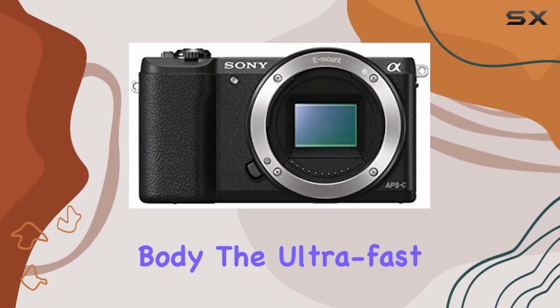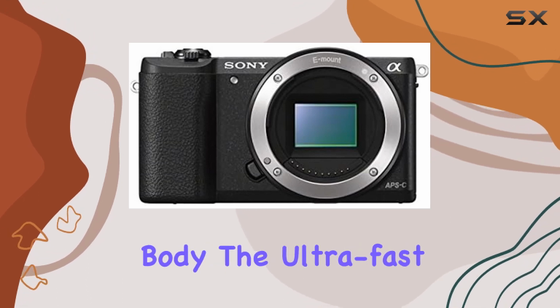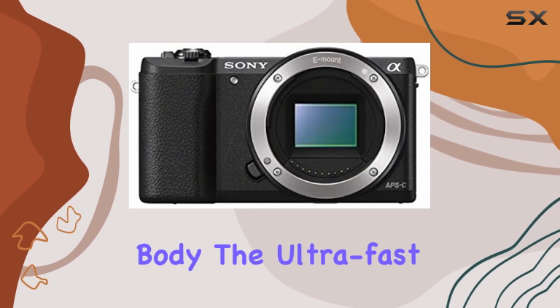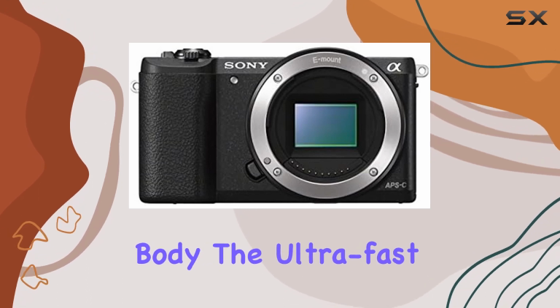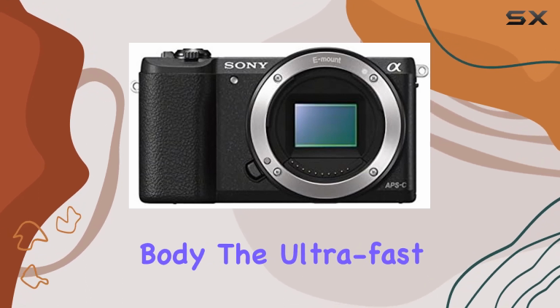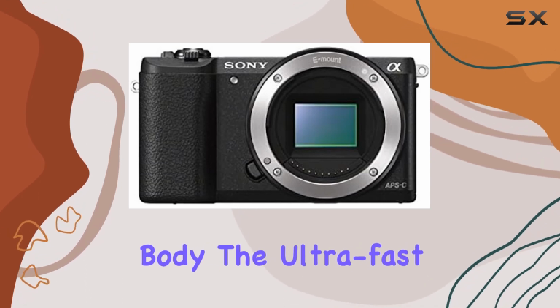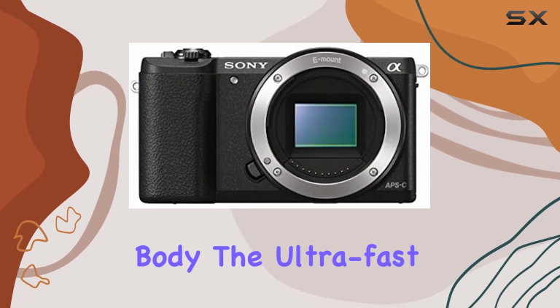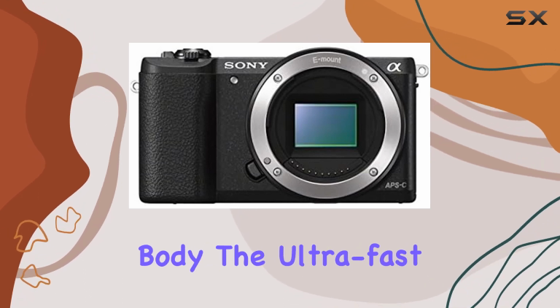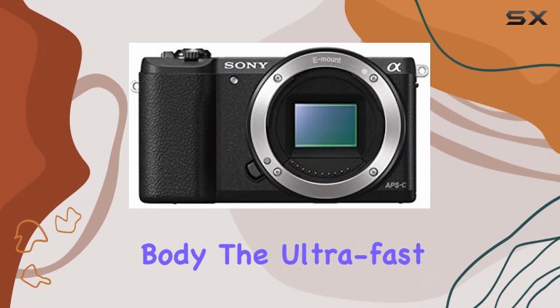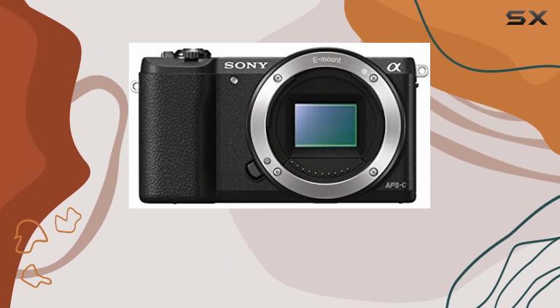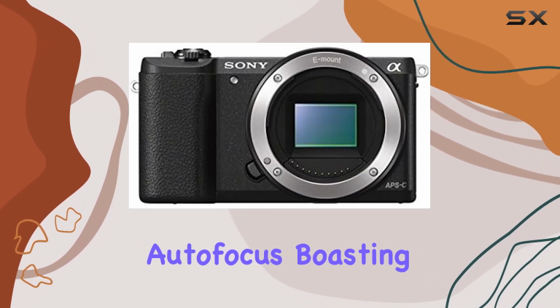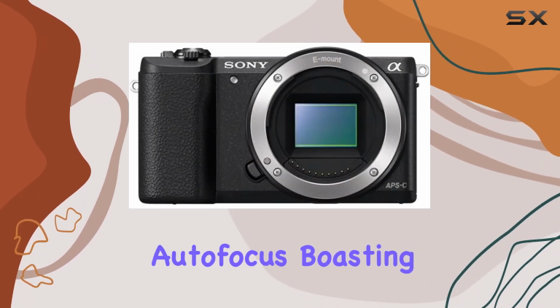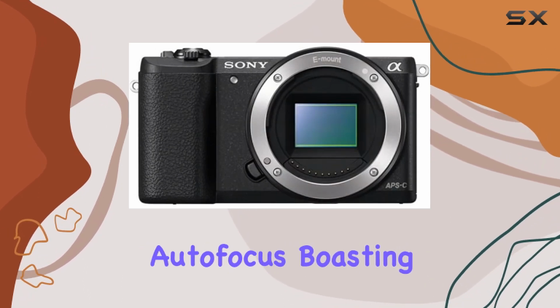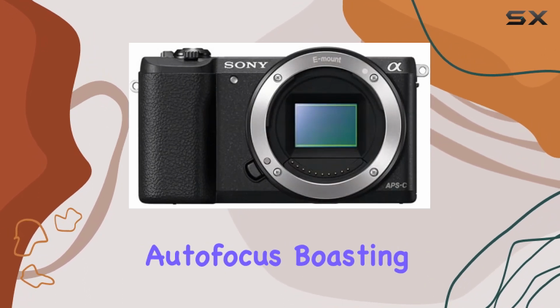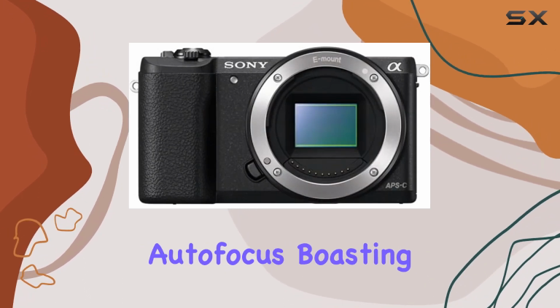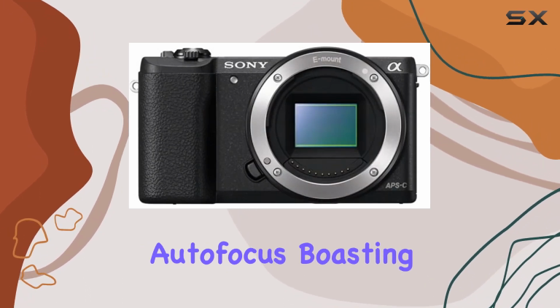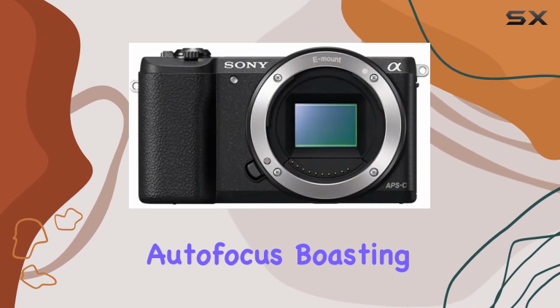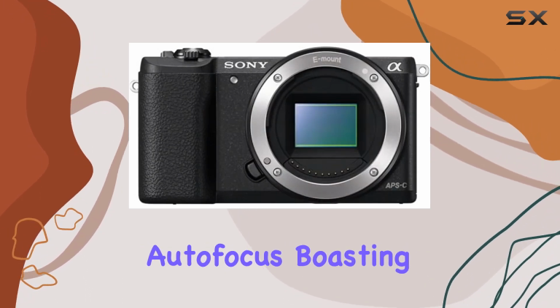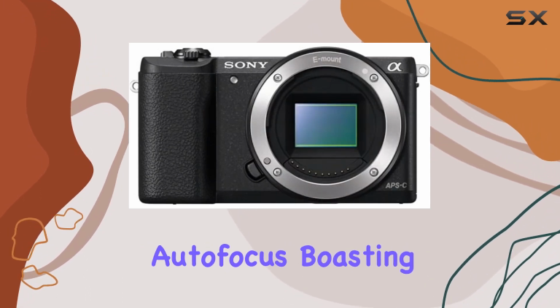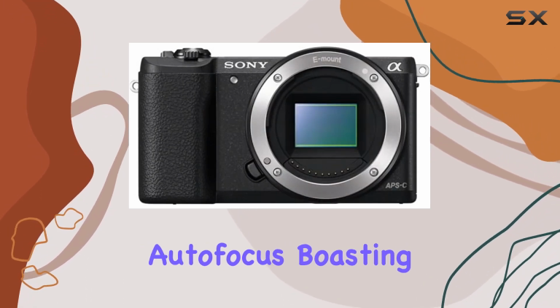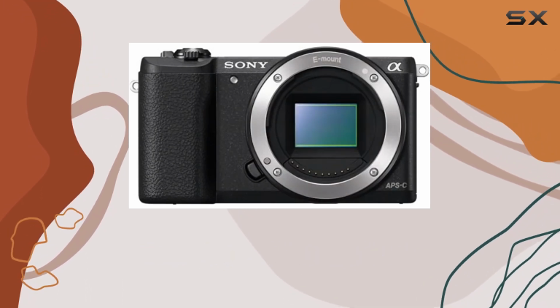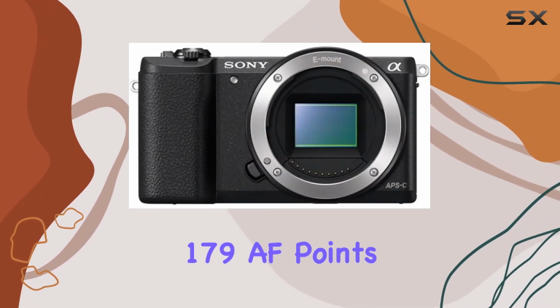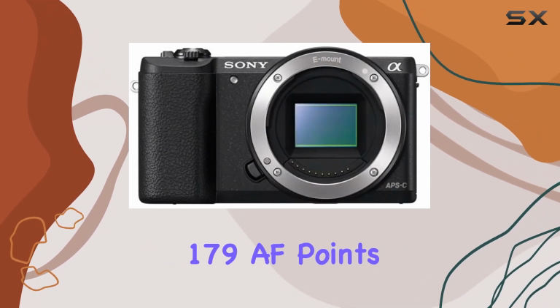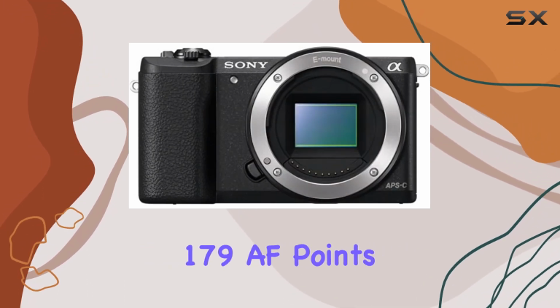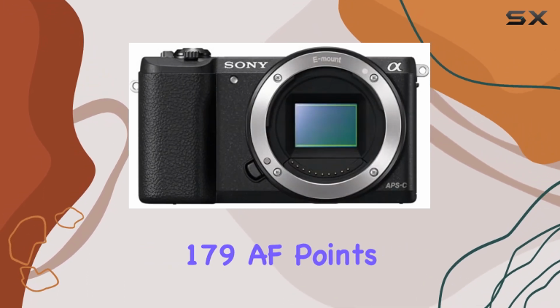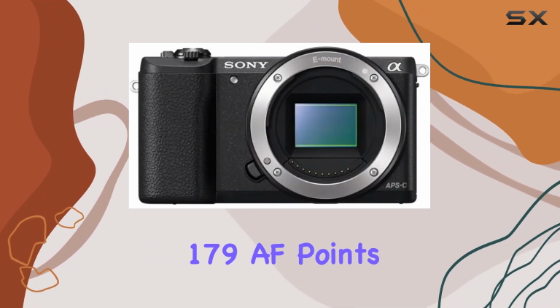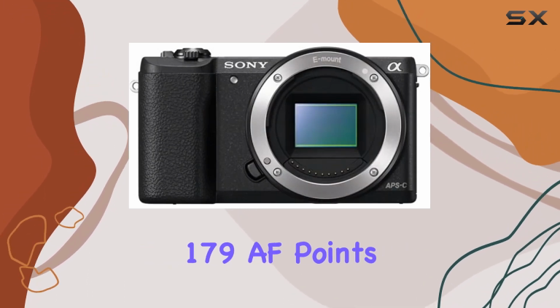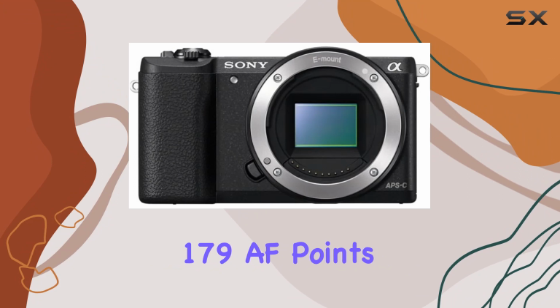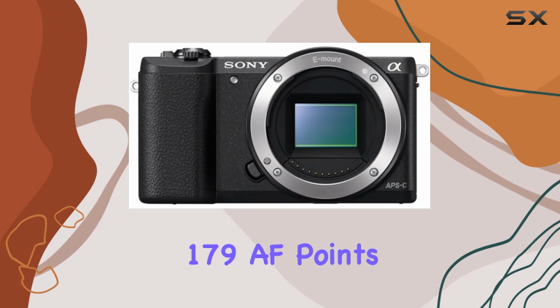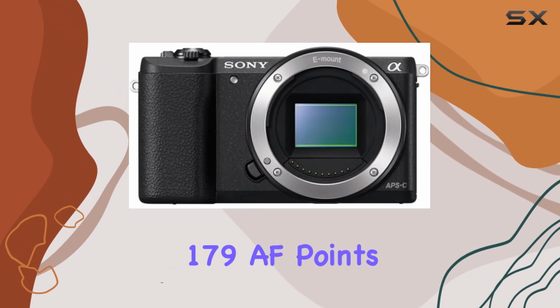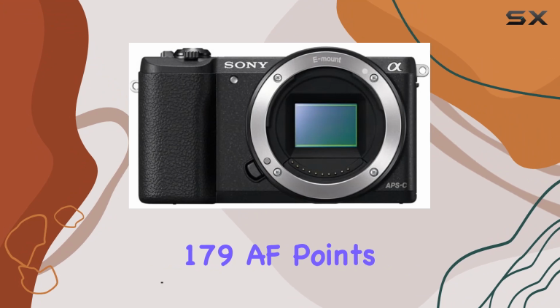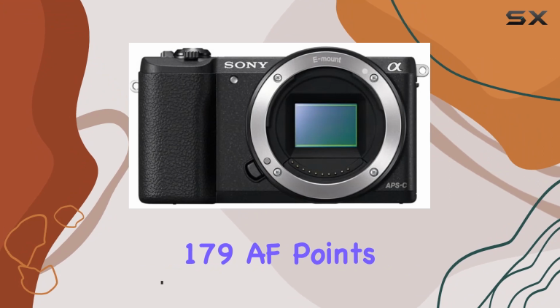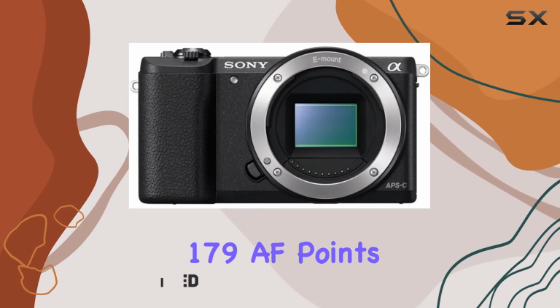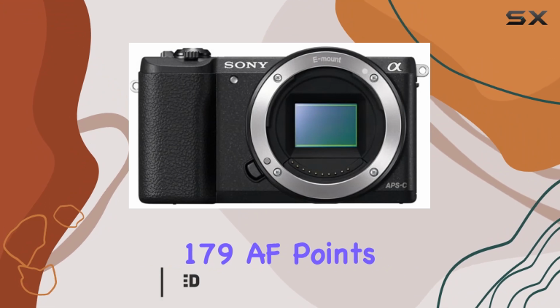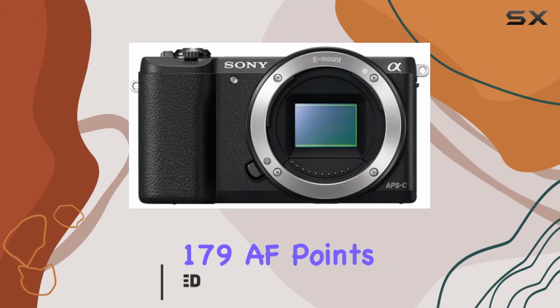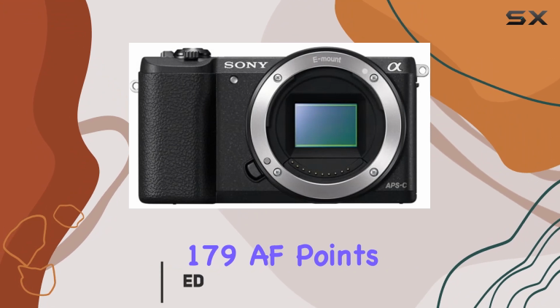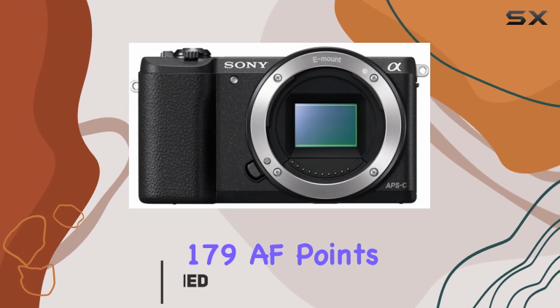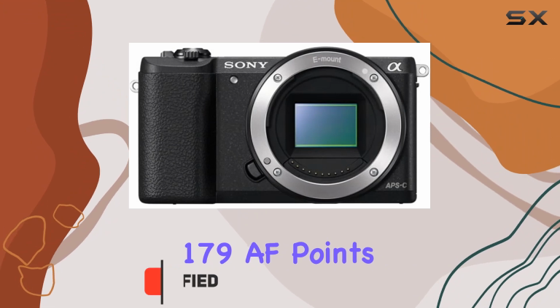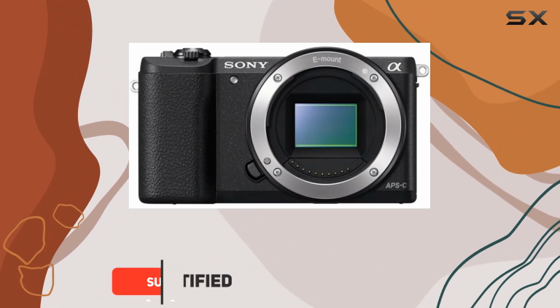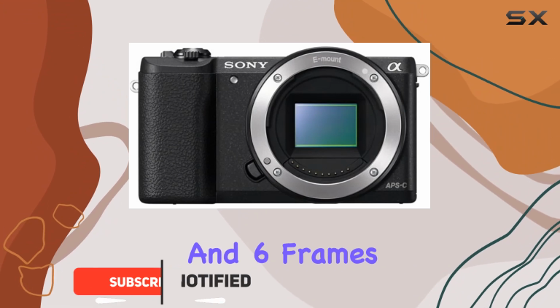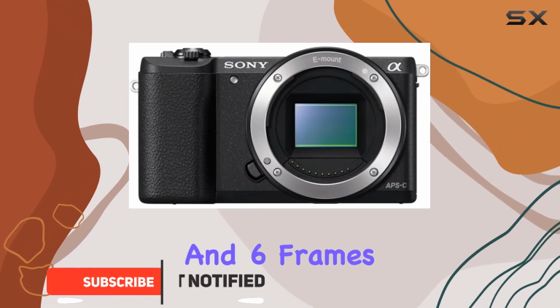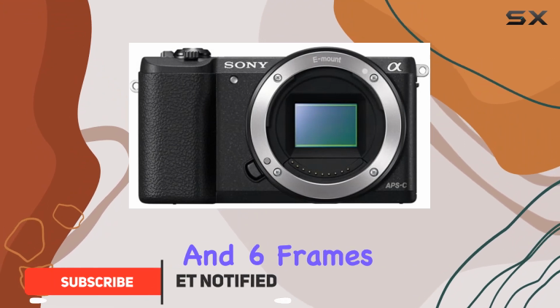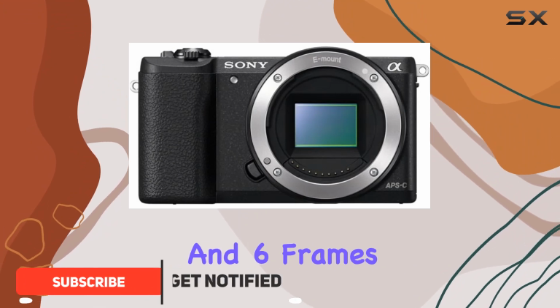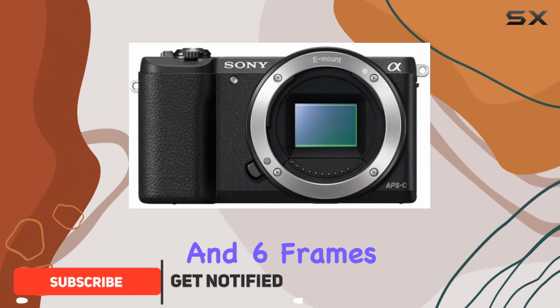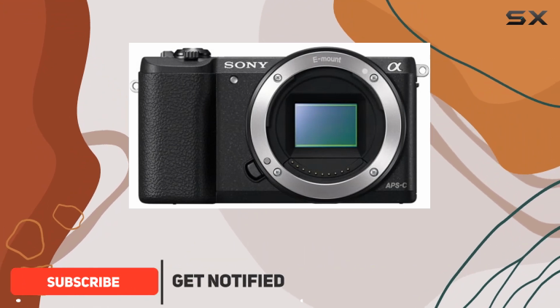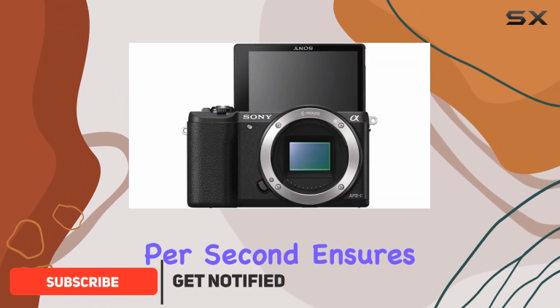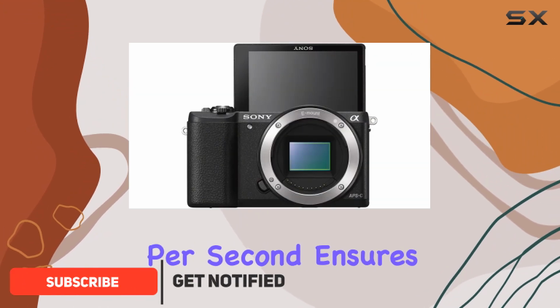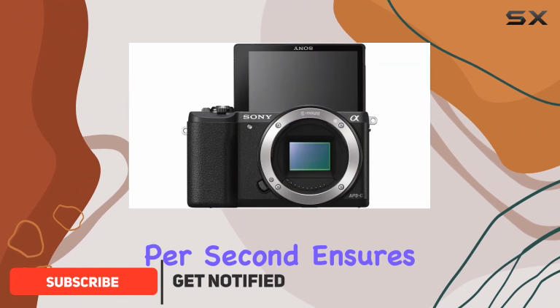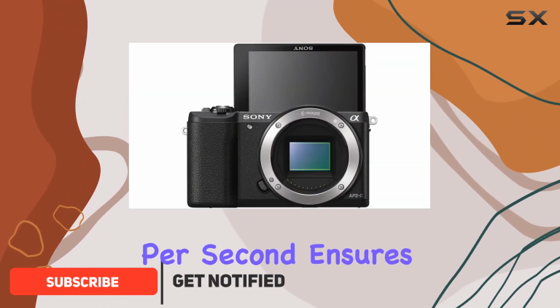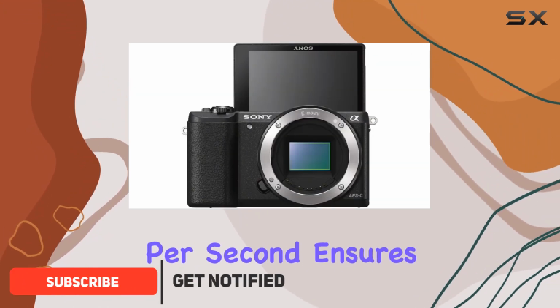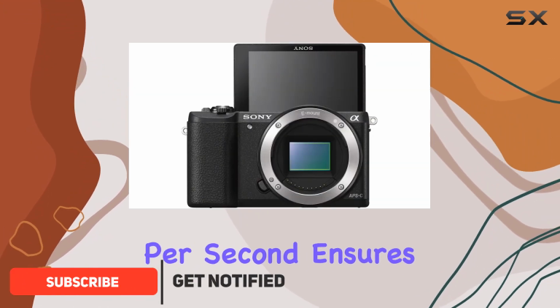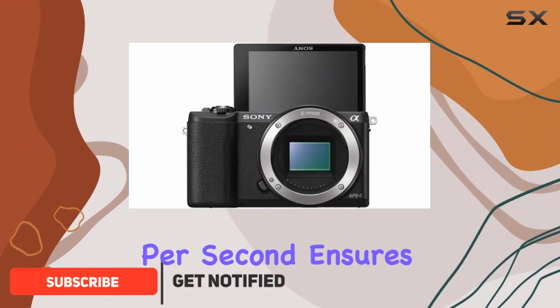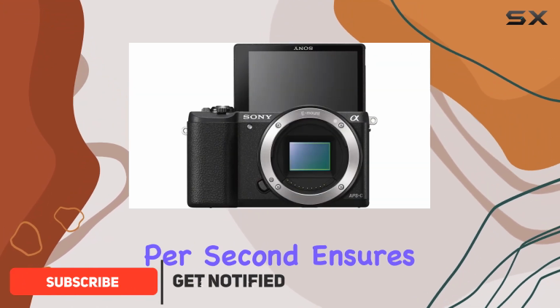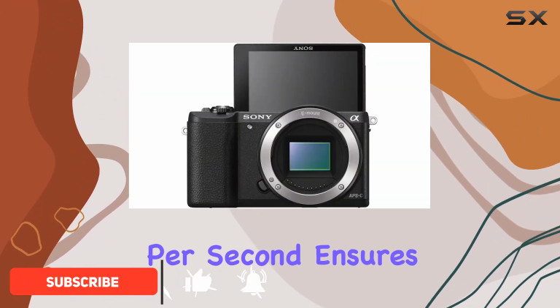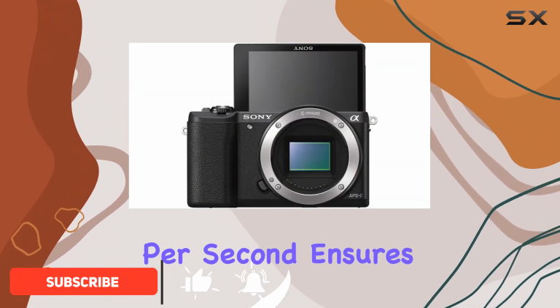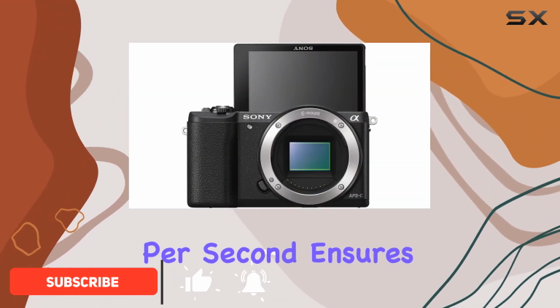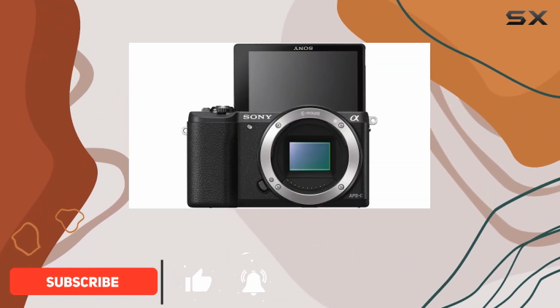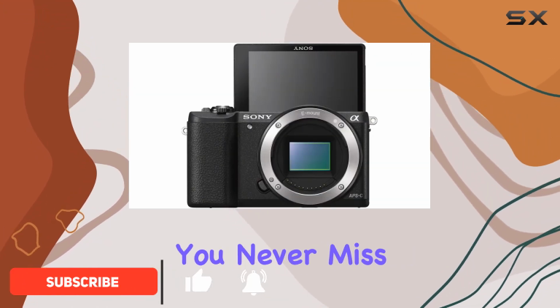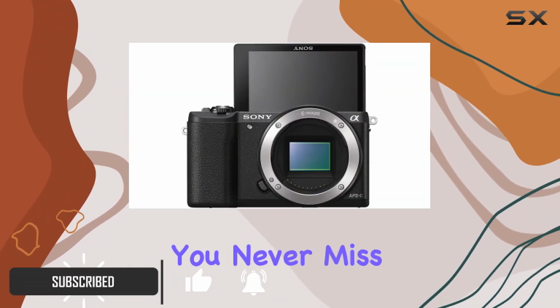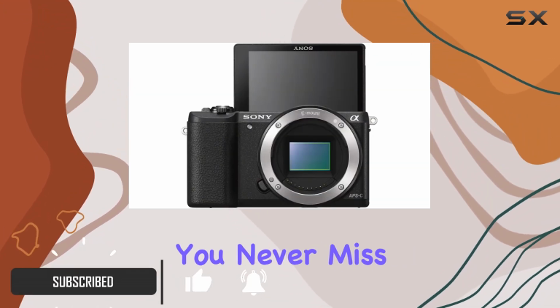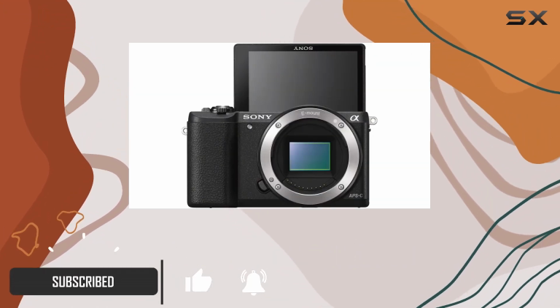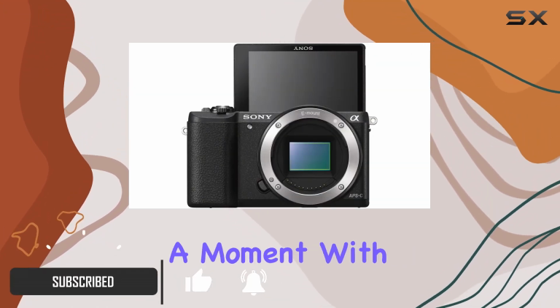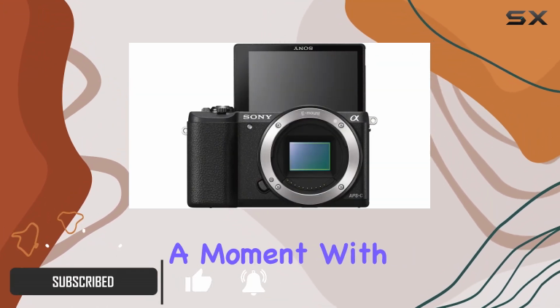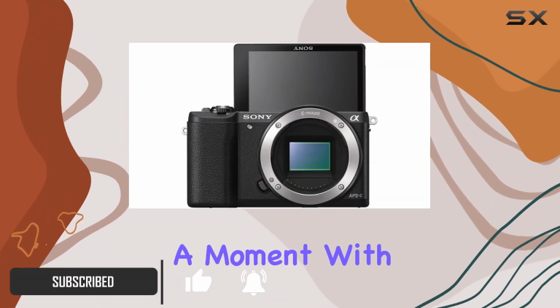The ultra-fast autofocus, boasting 179 AF points and 6 frames per second, ensures you never miss a moment.